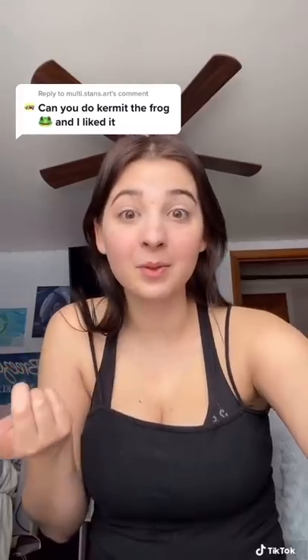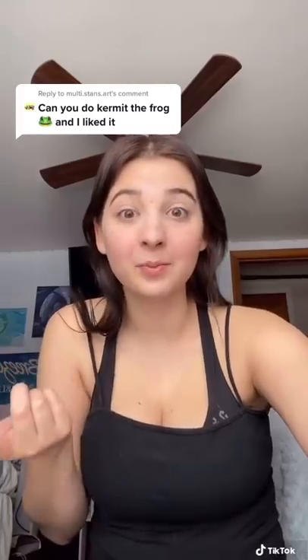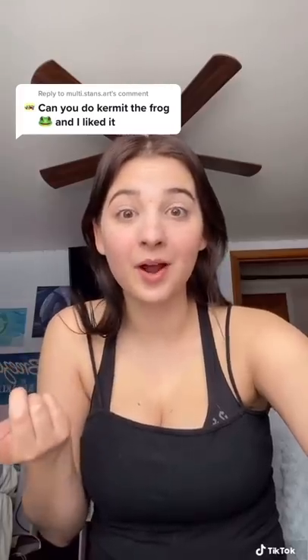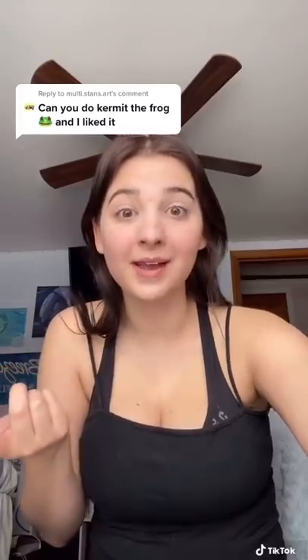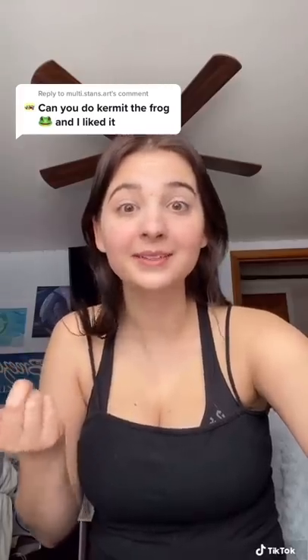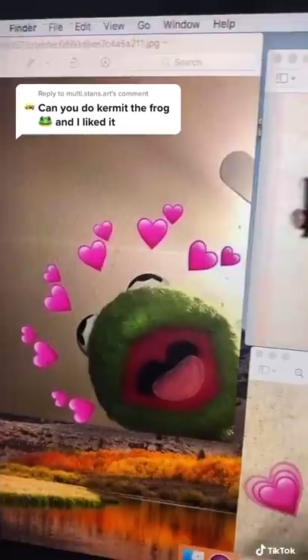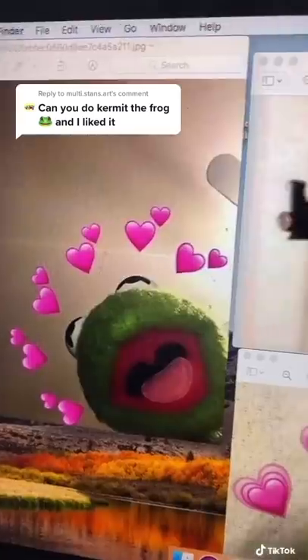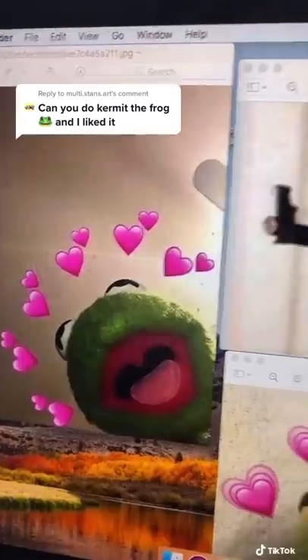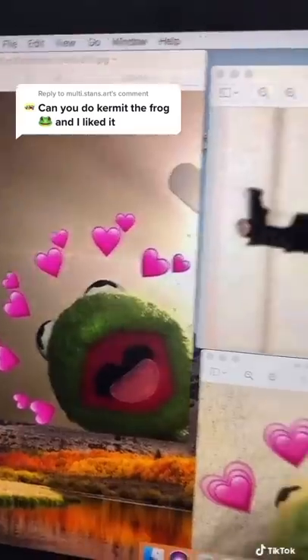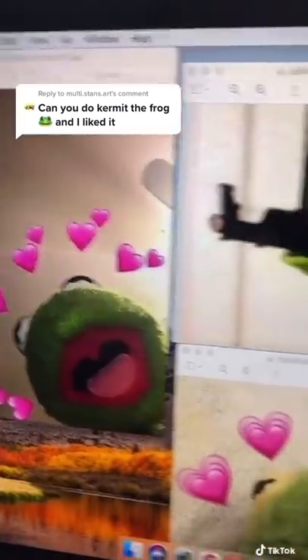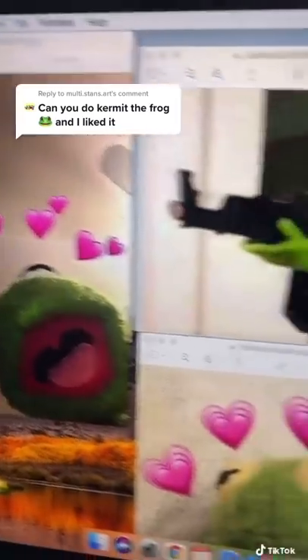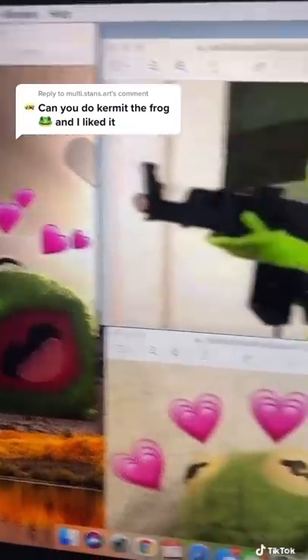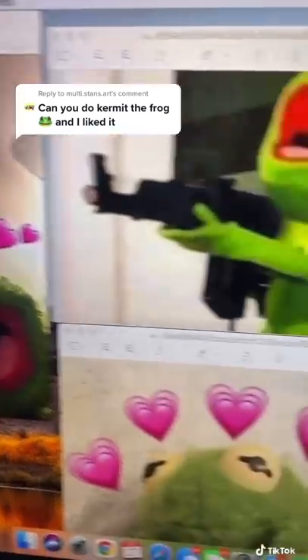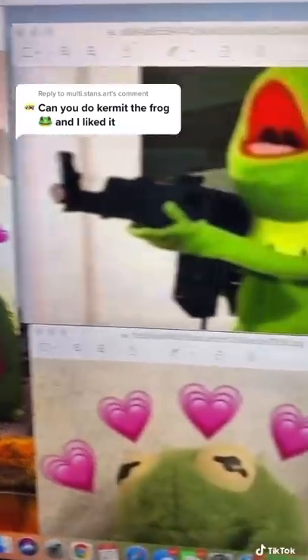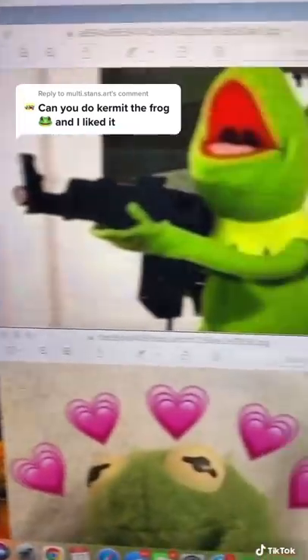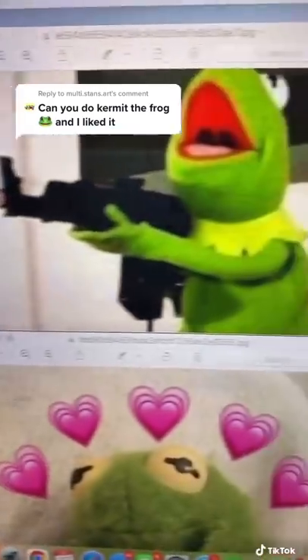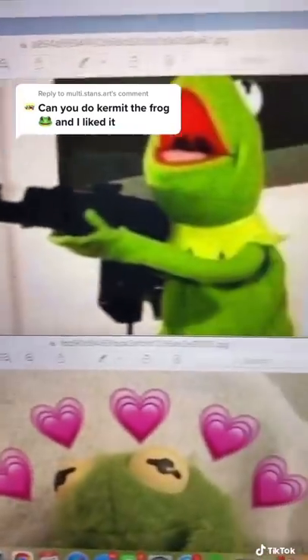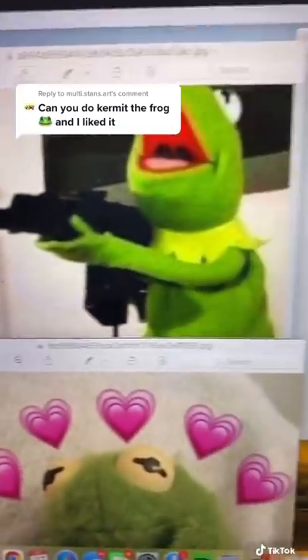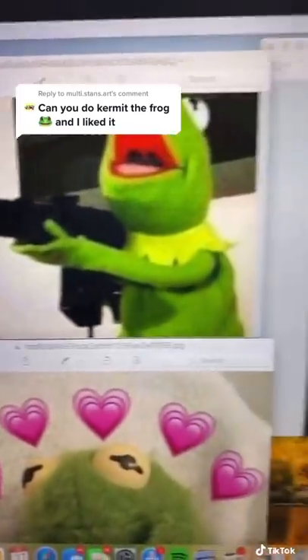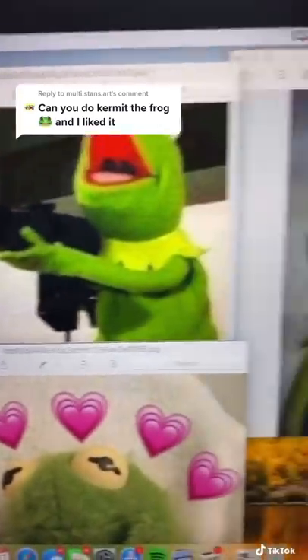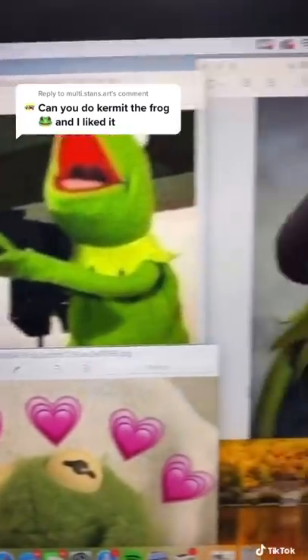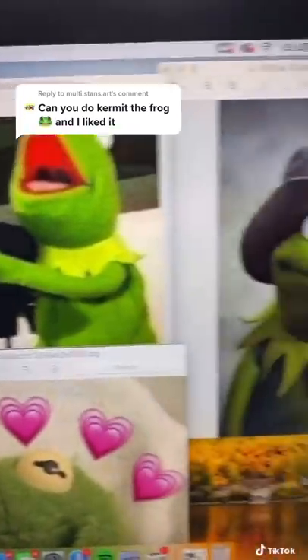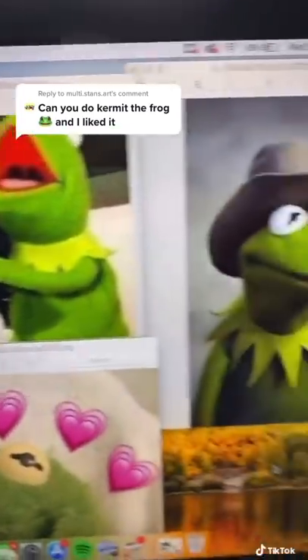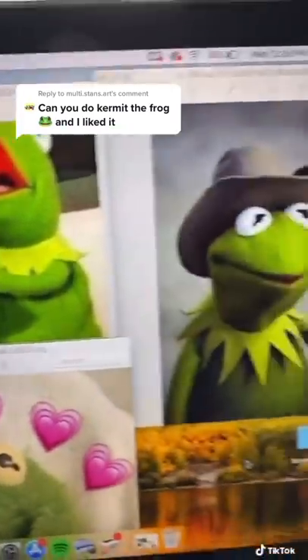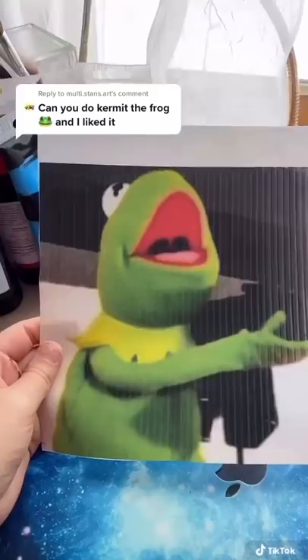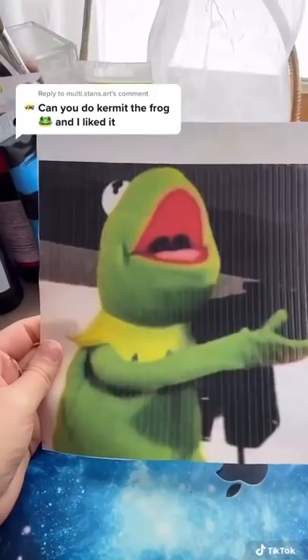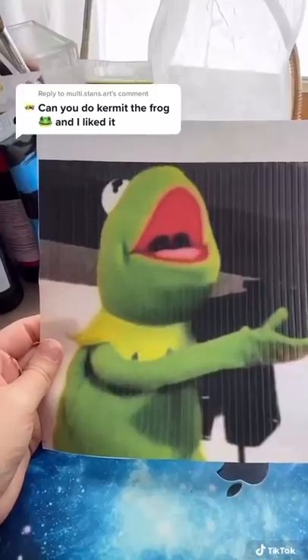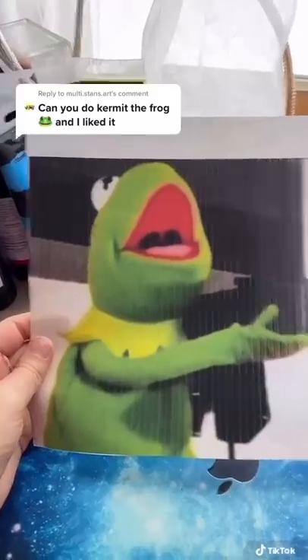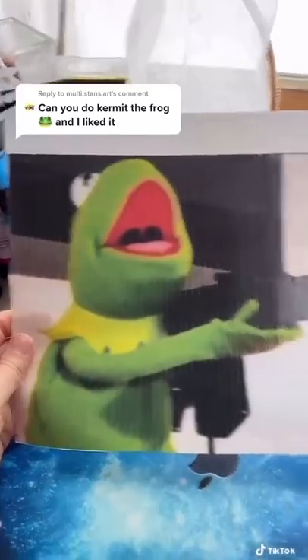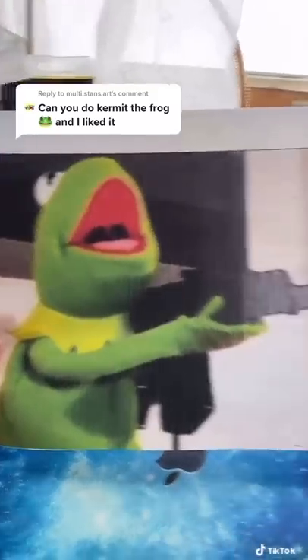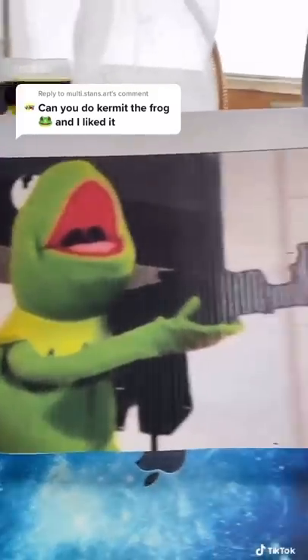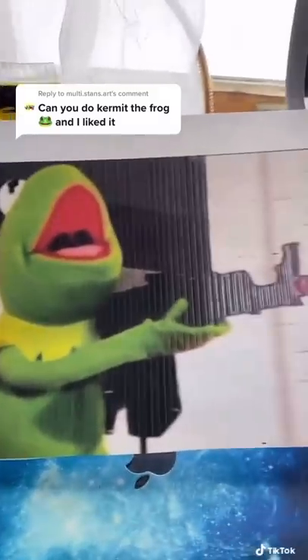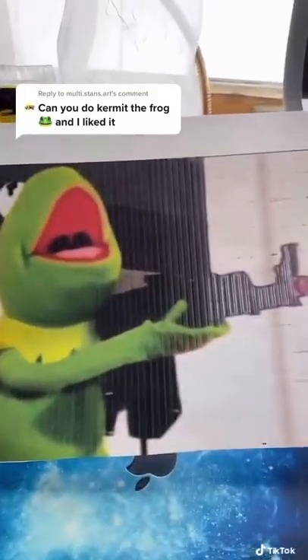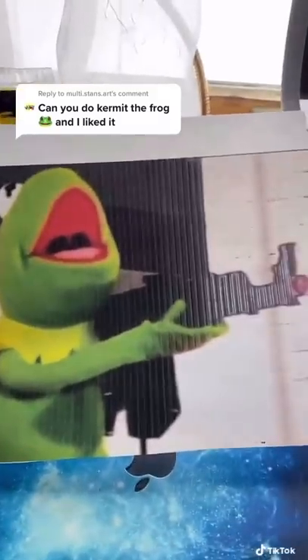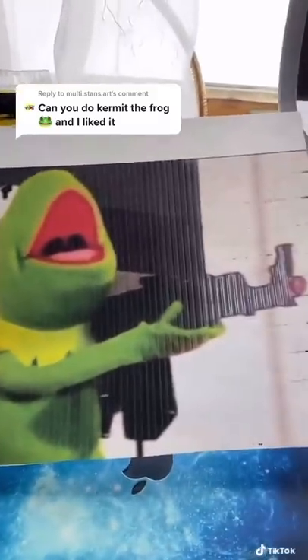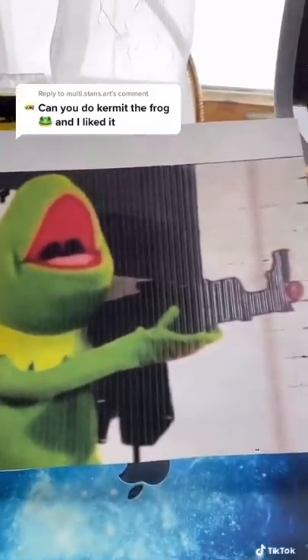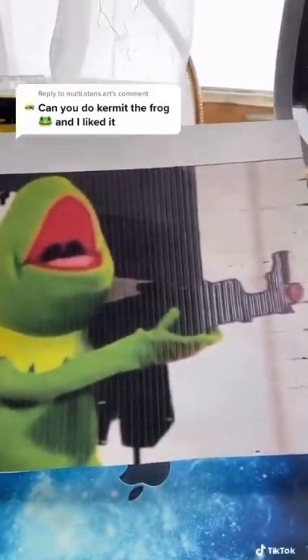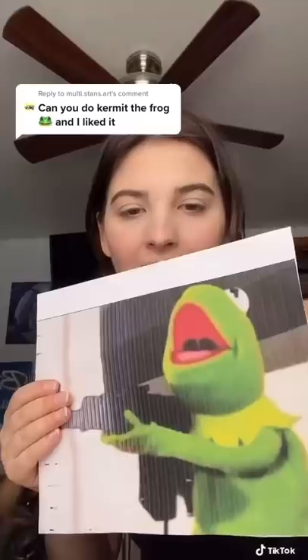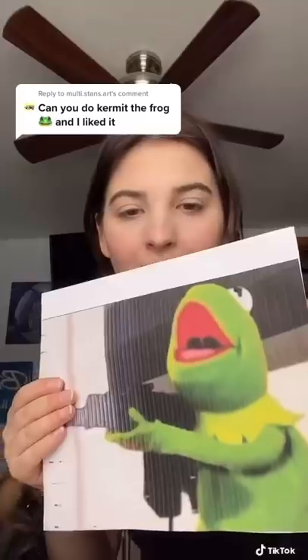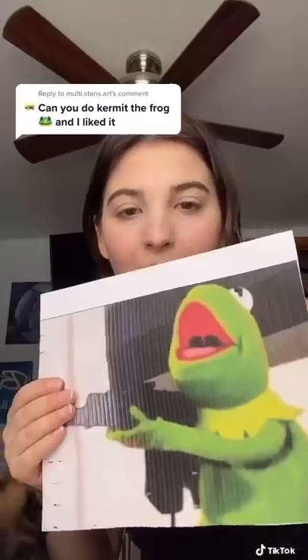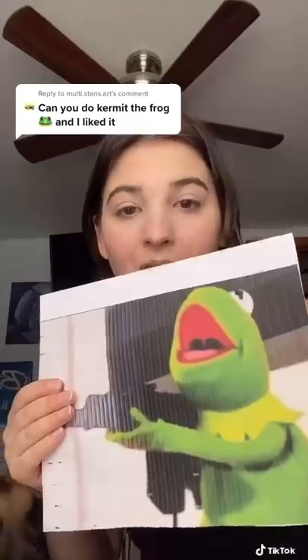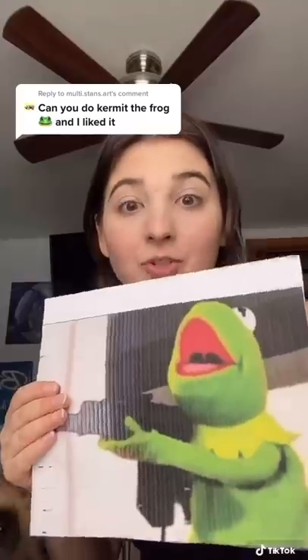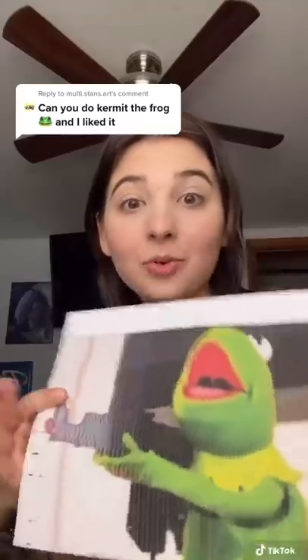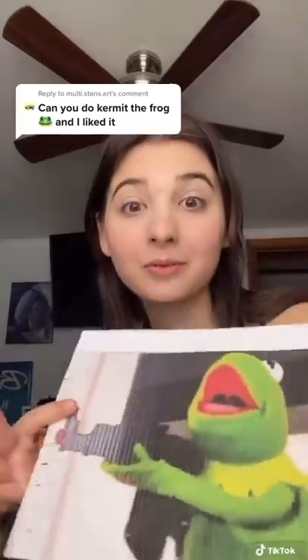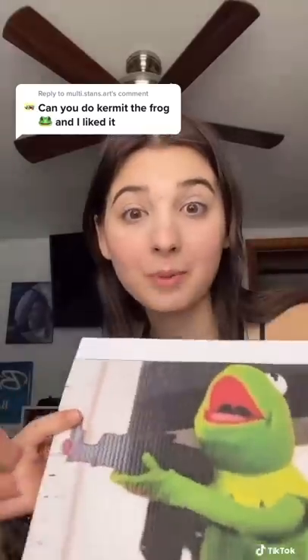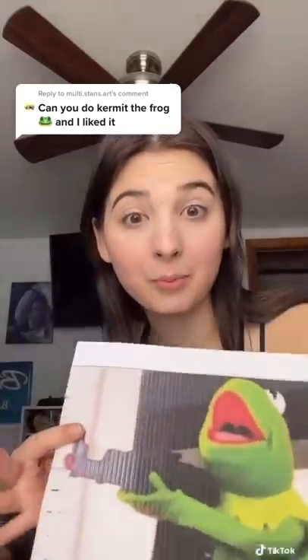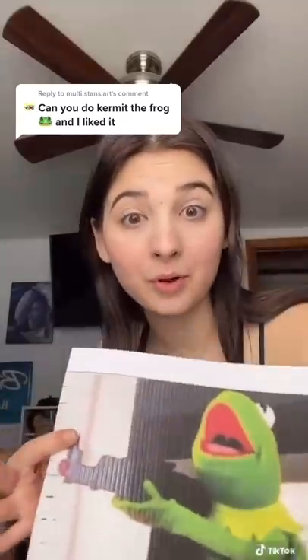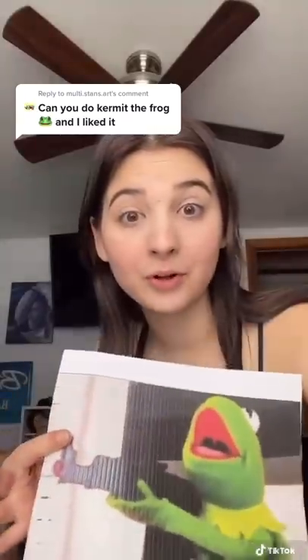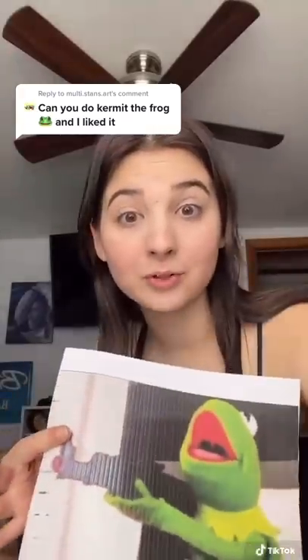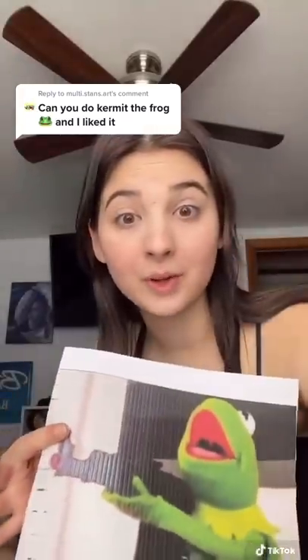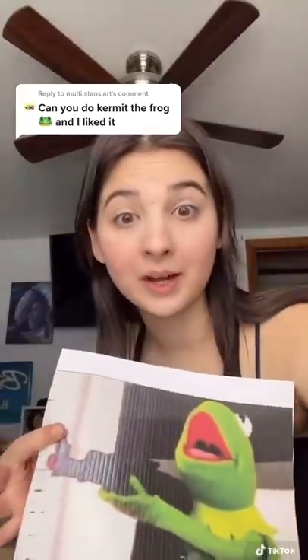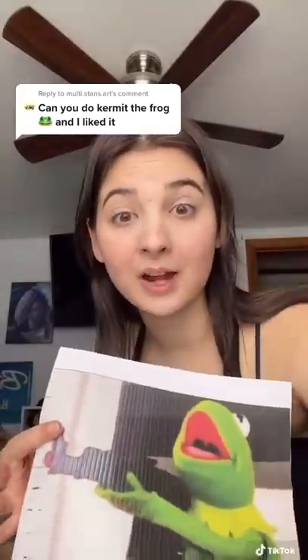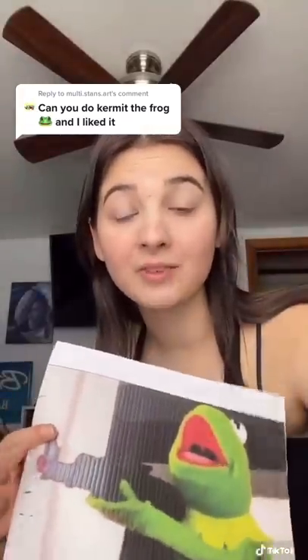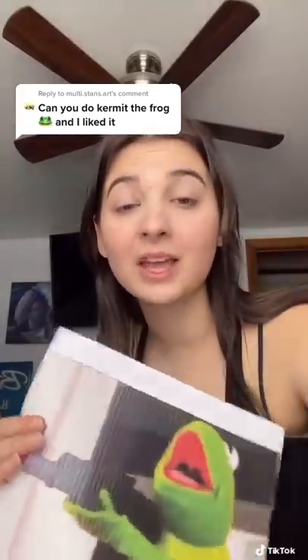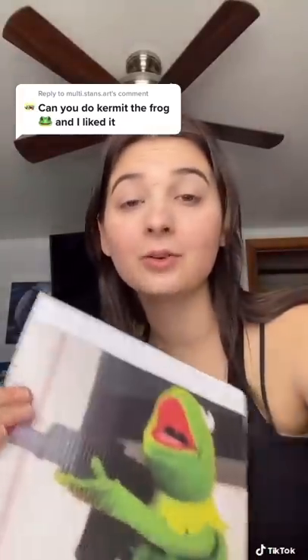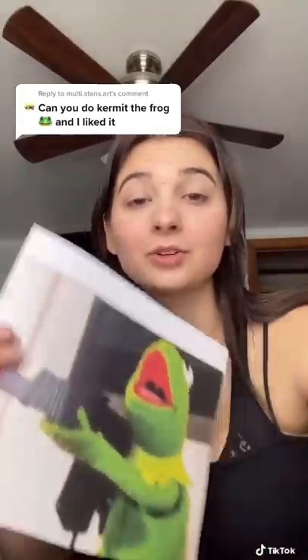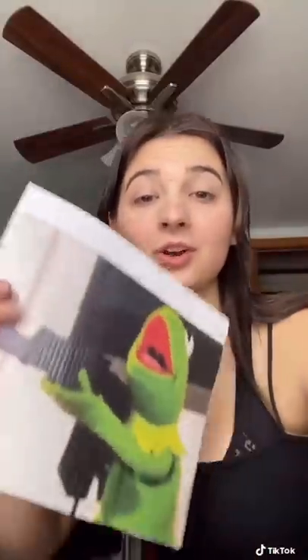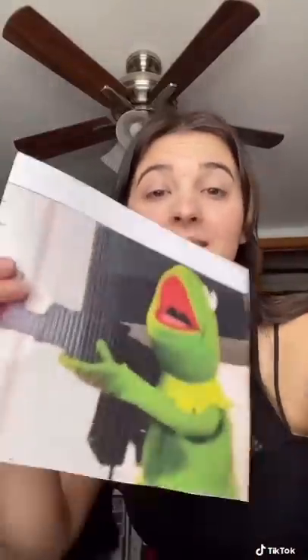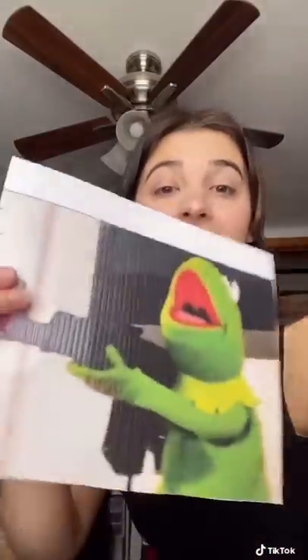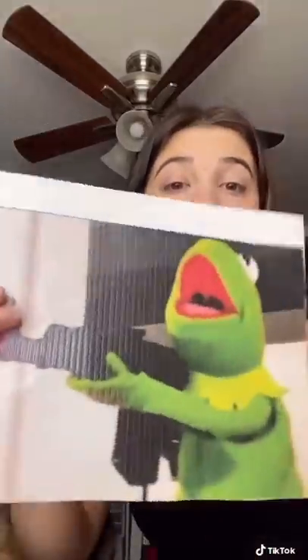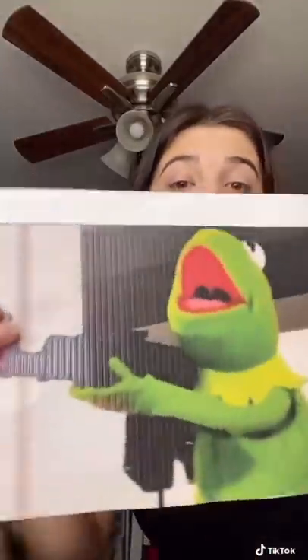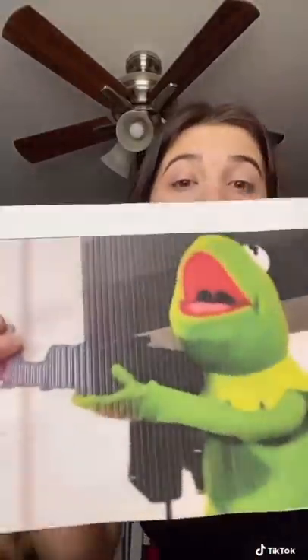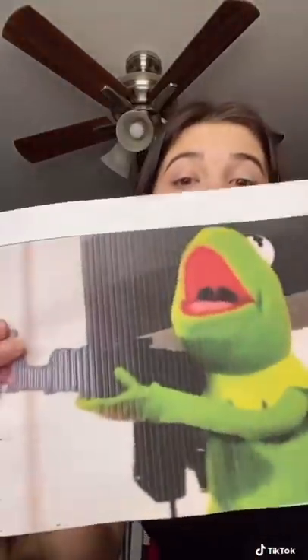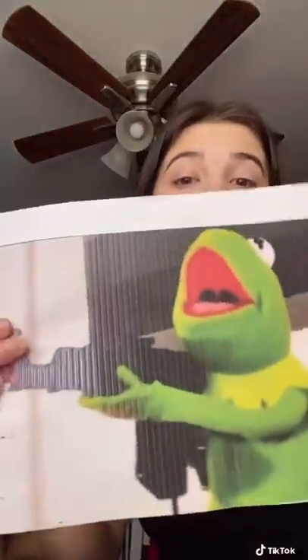It was very hard to choose a Kermit, but this is the one I went with. I'm not really sure if my printer is running out of ink or trying to send me a message.